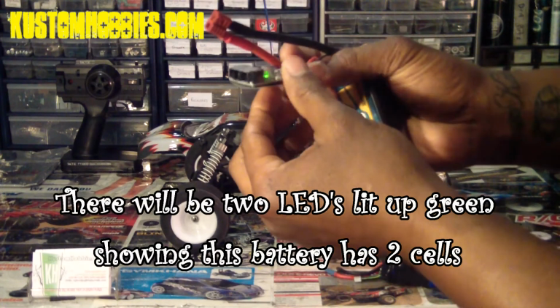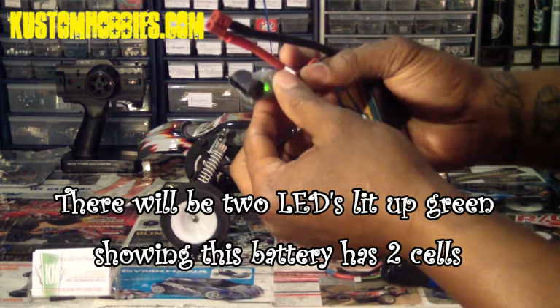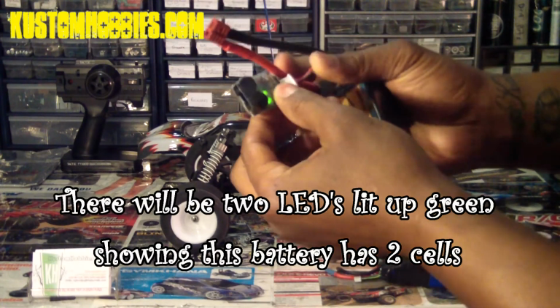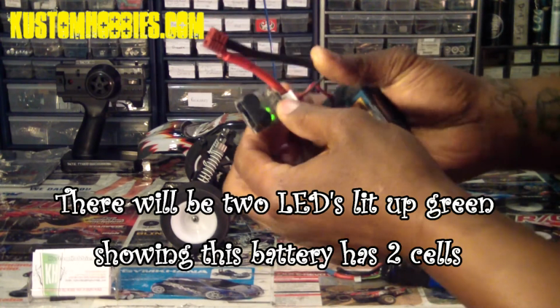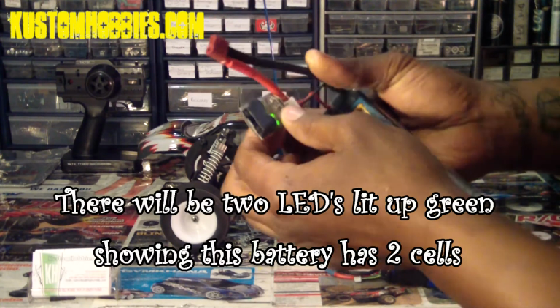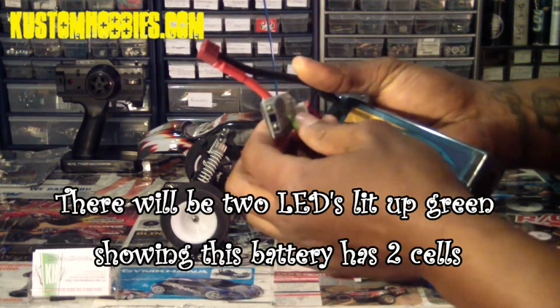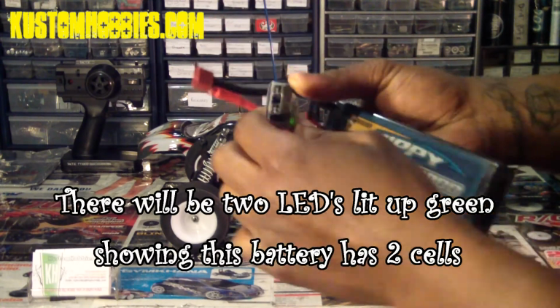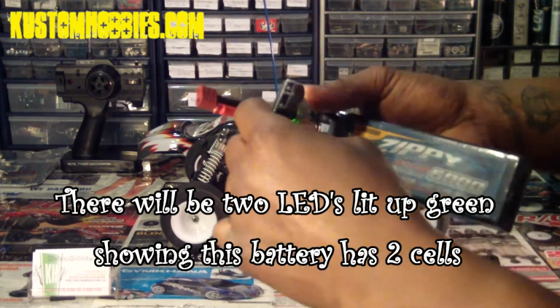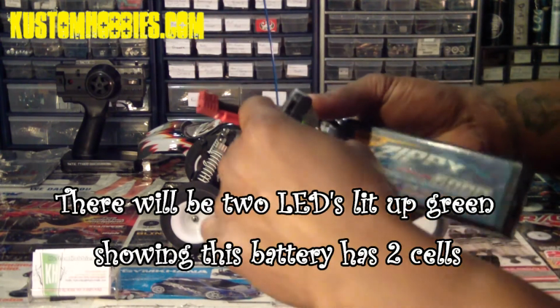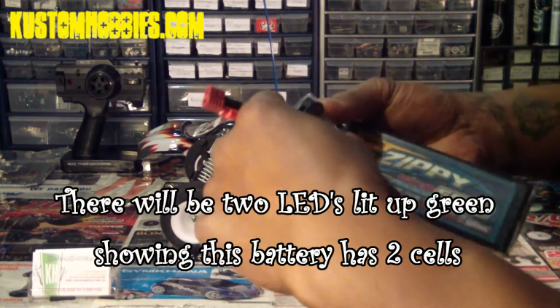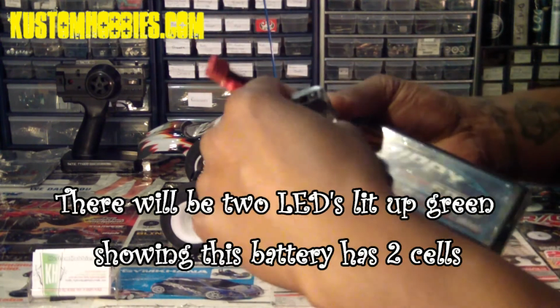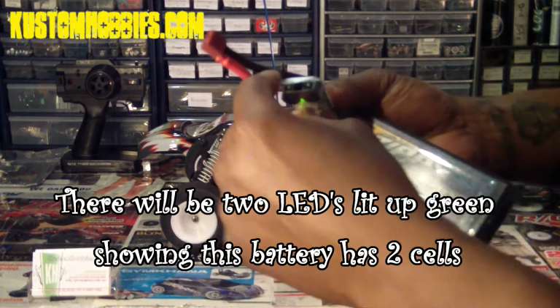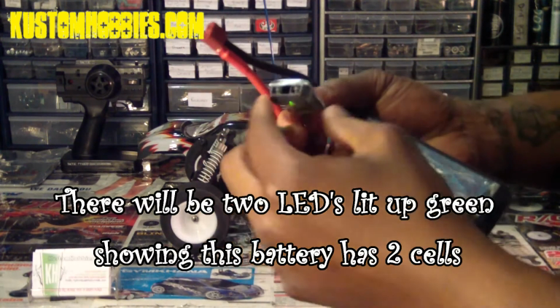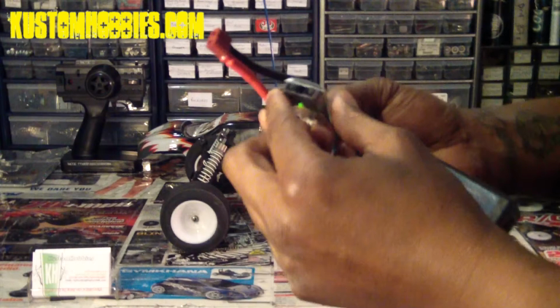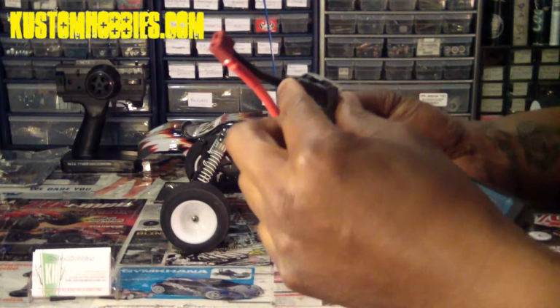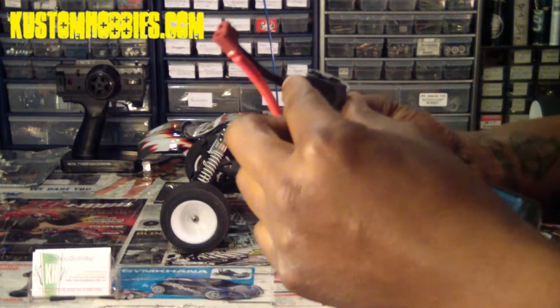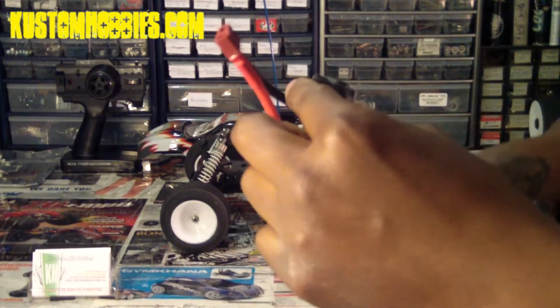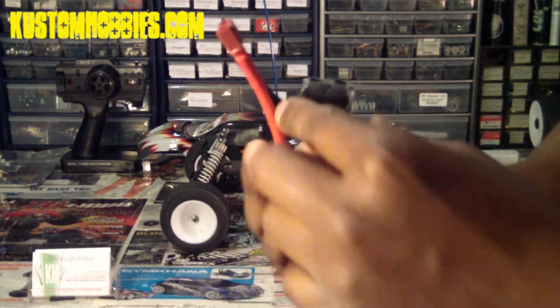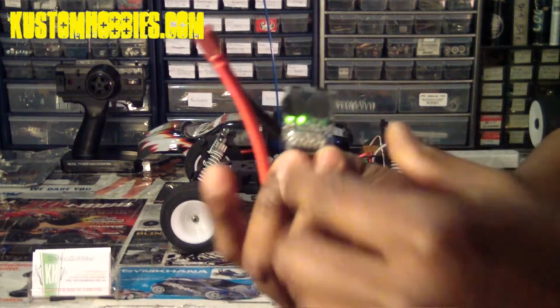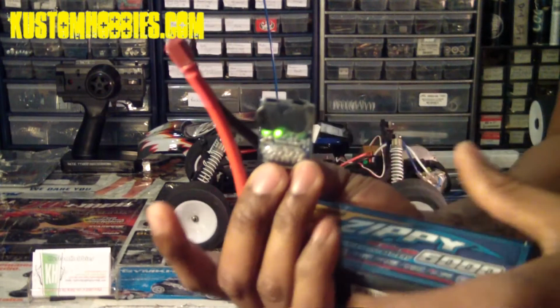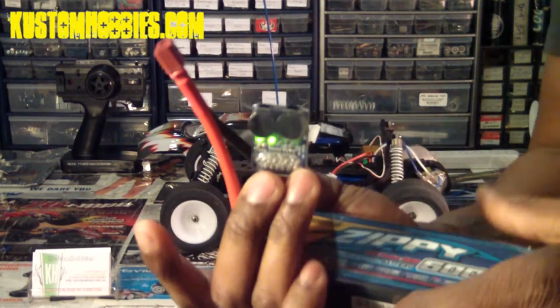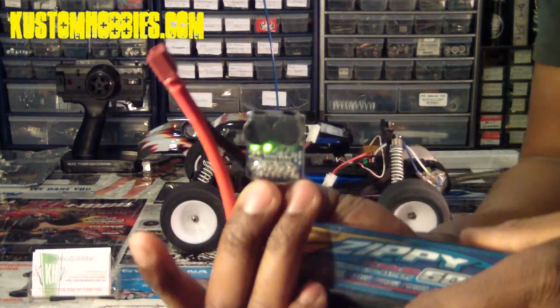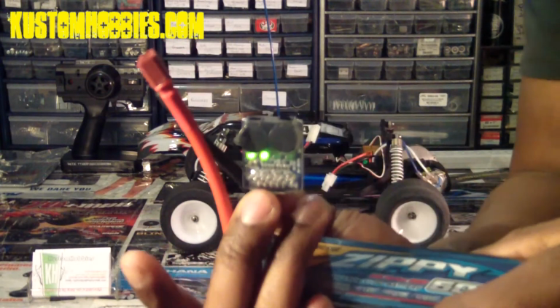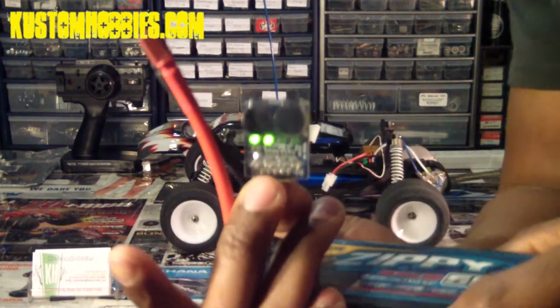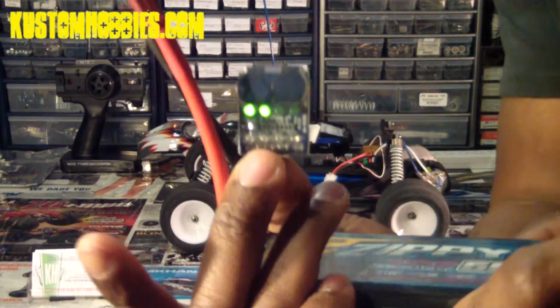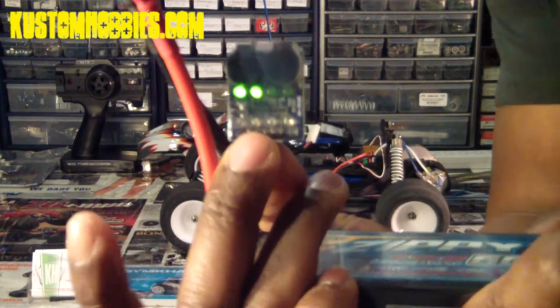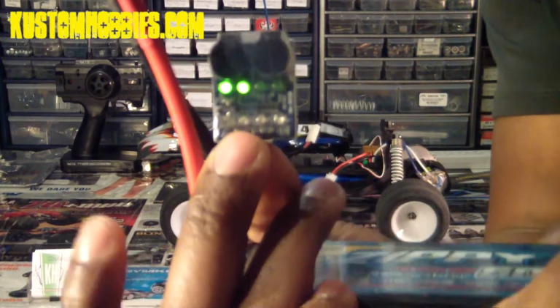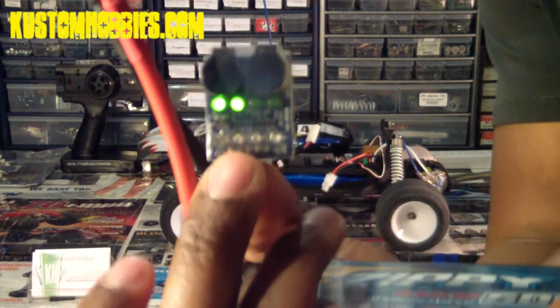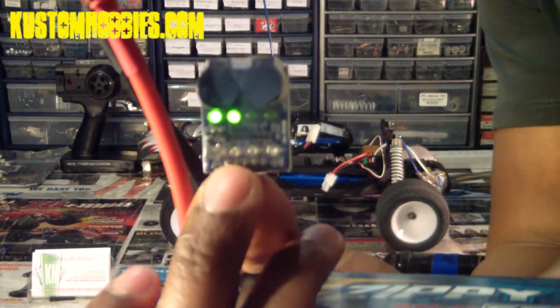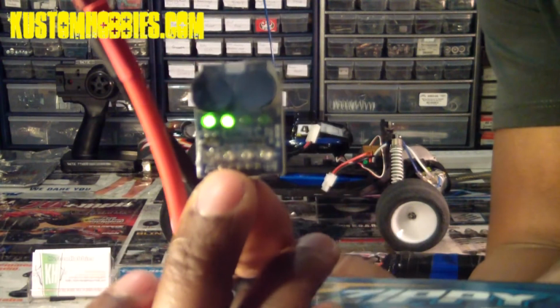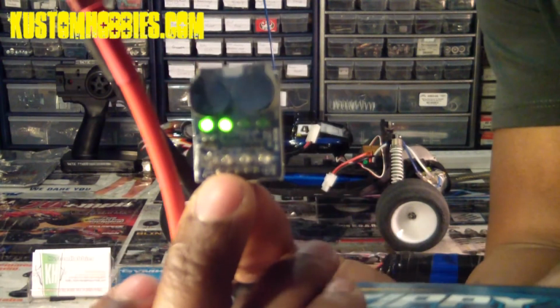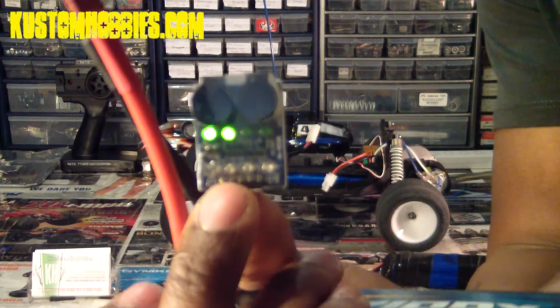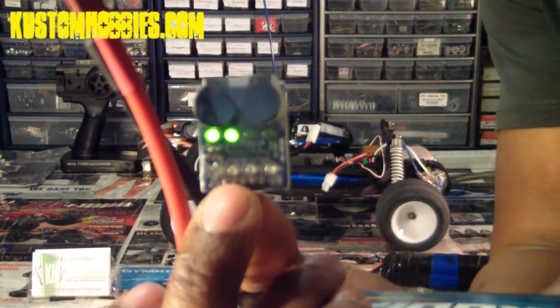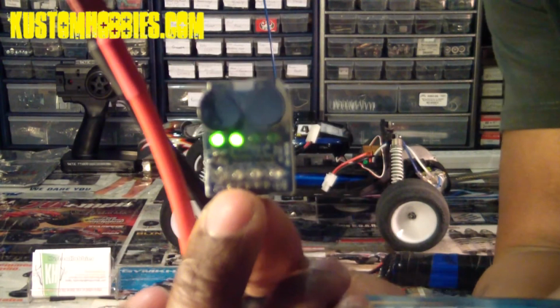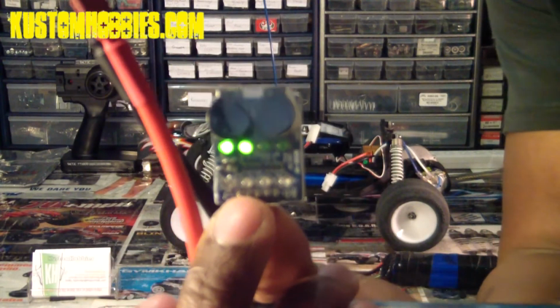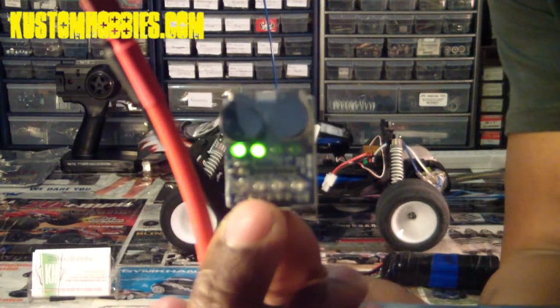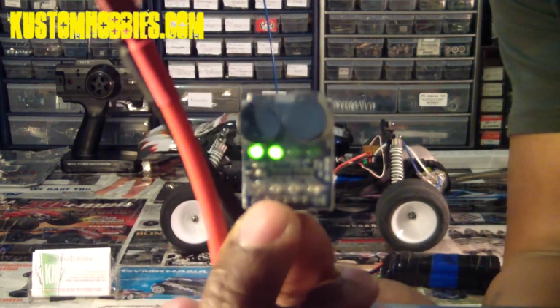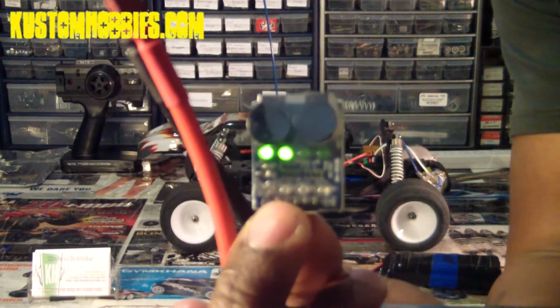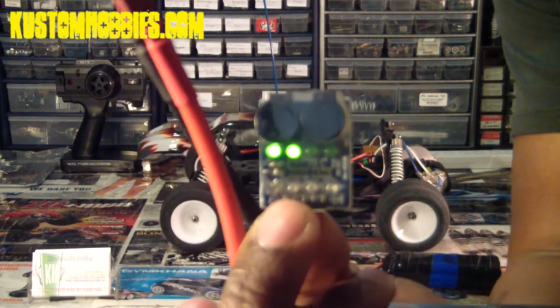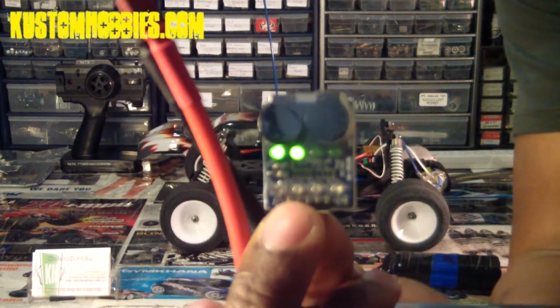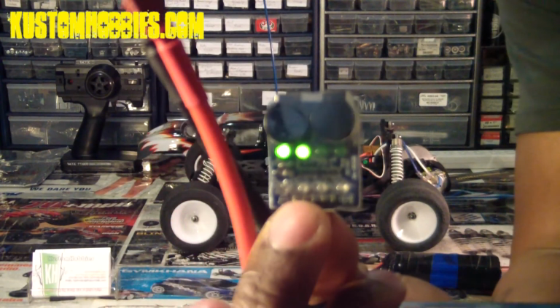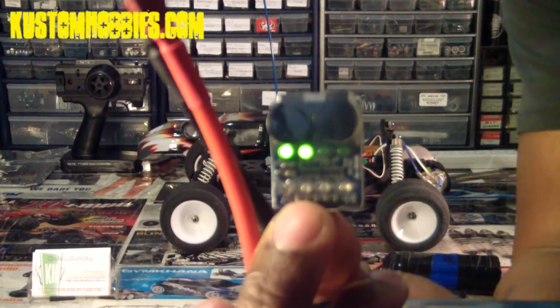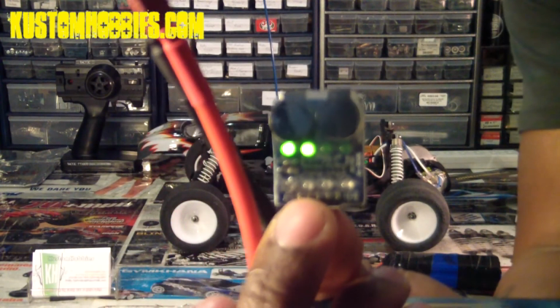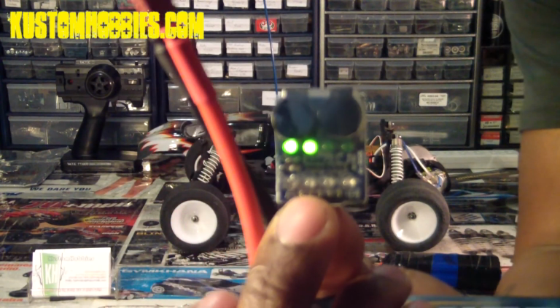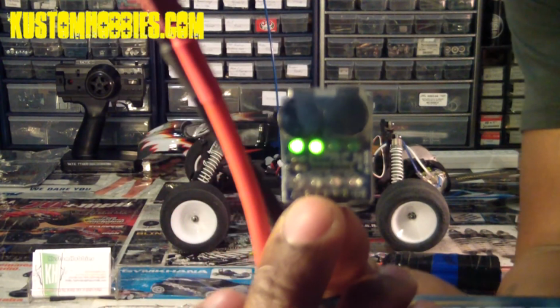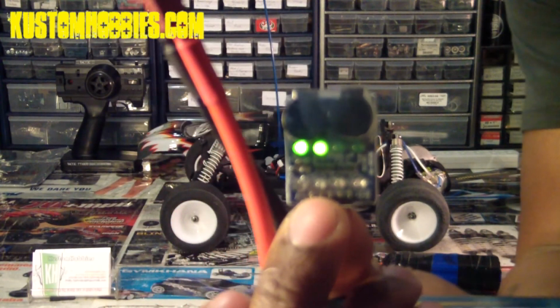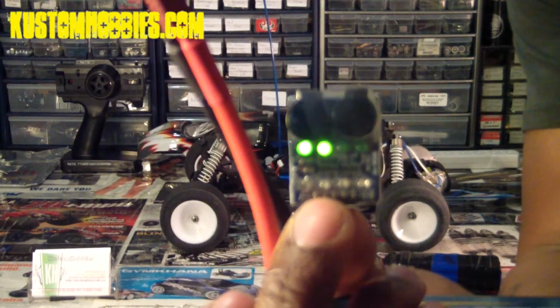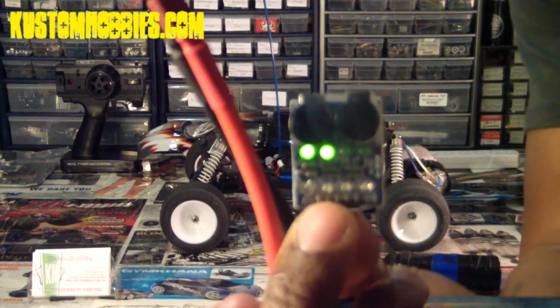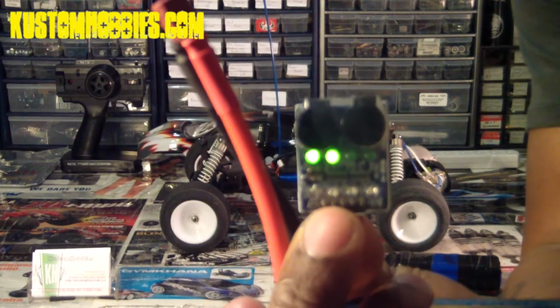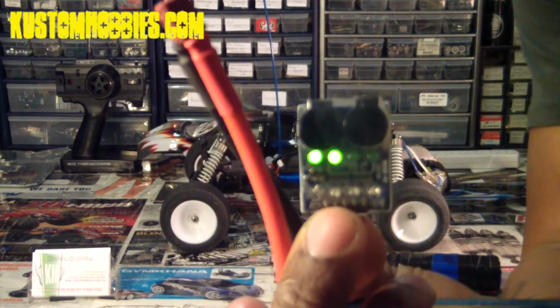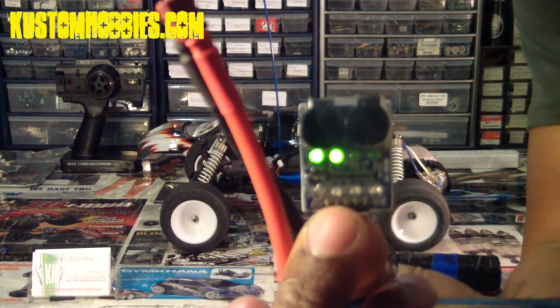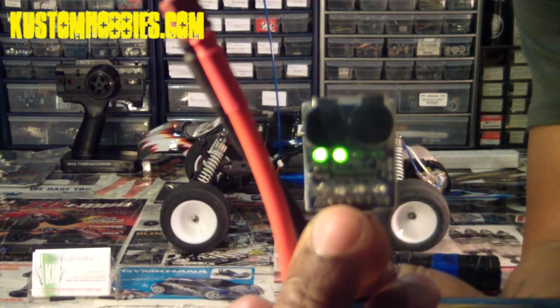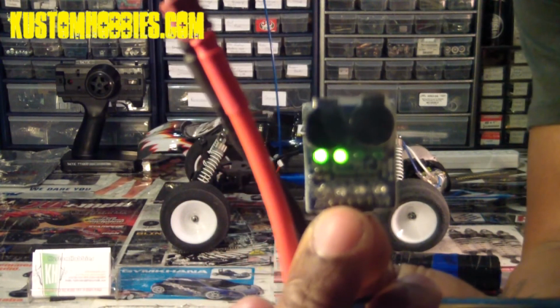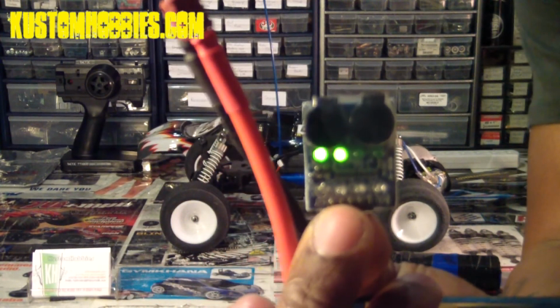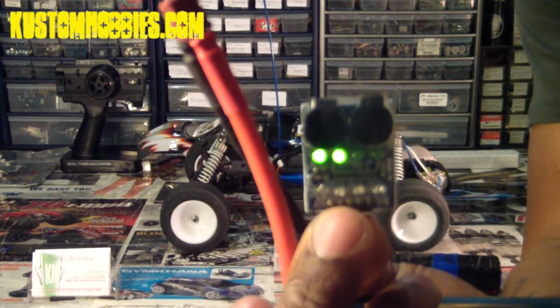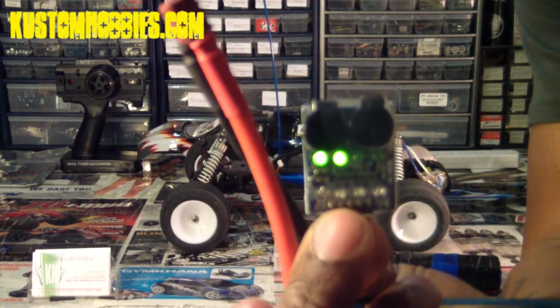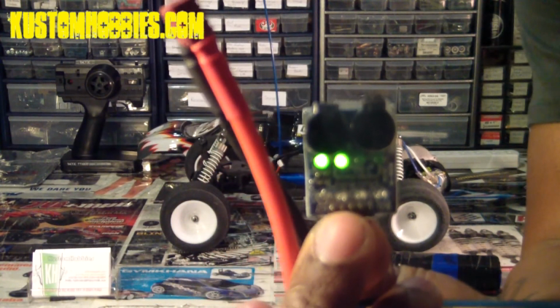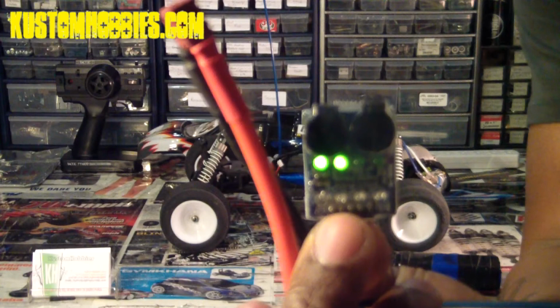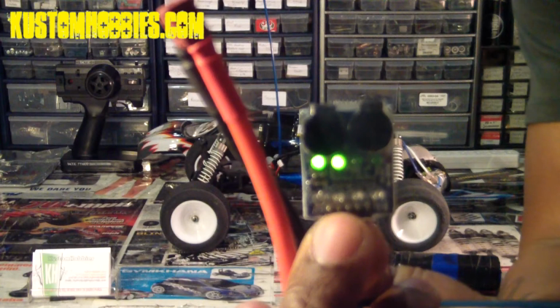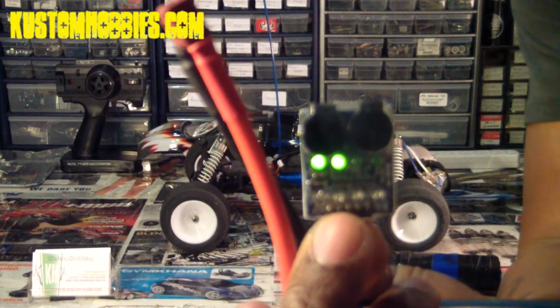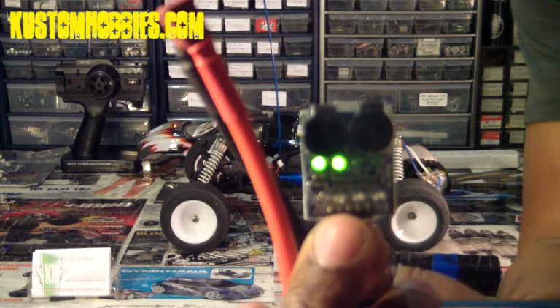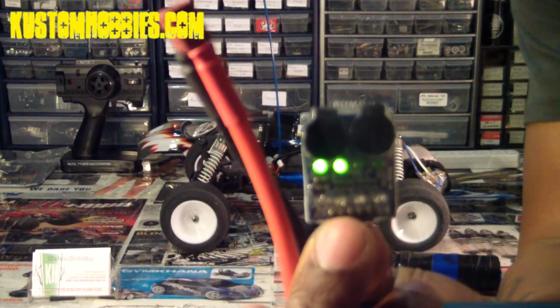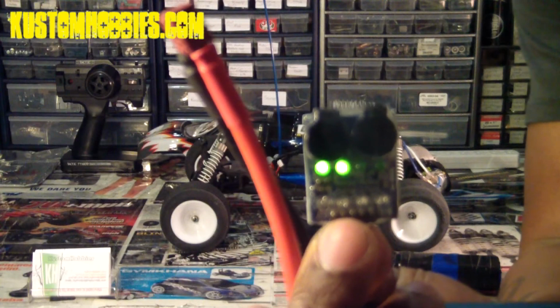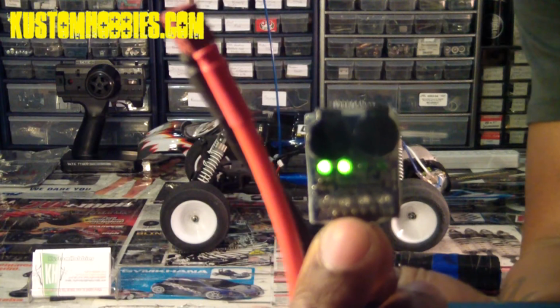And there are only two LEDs that light up to show you that it's a 2S LiPo.